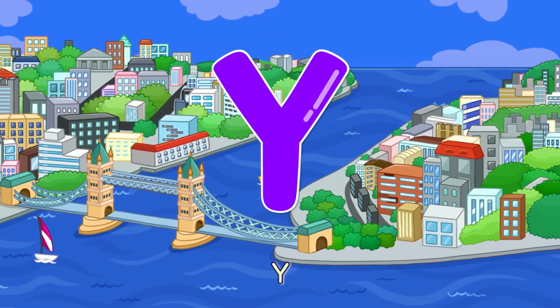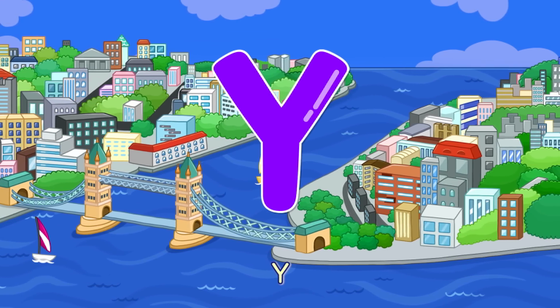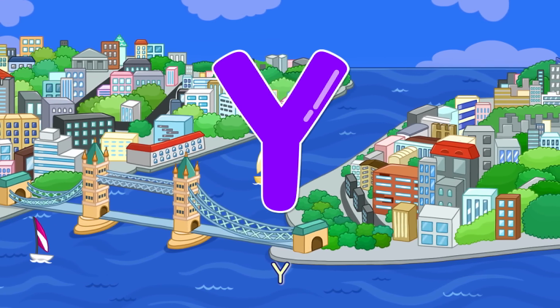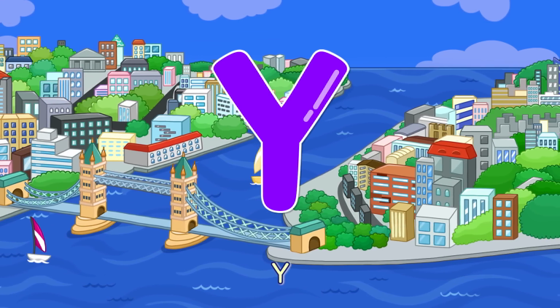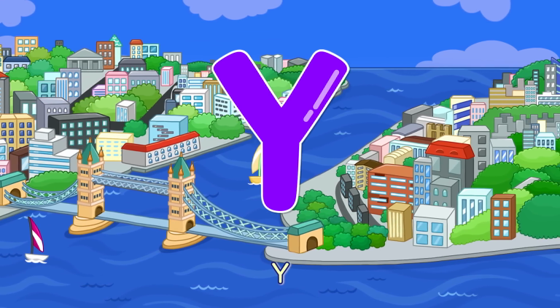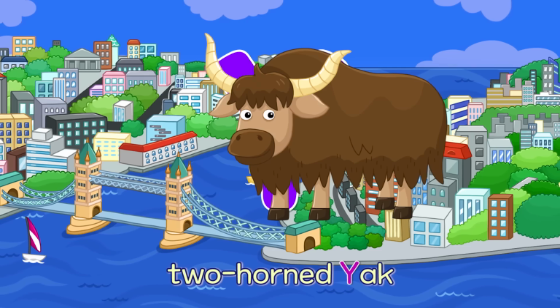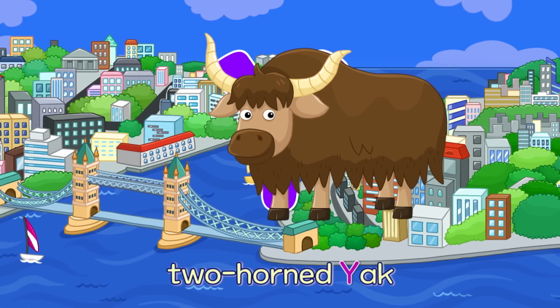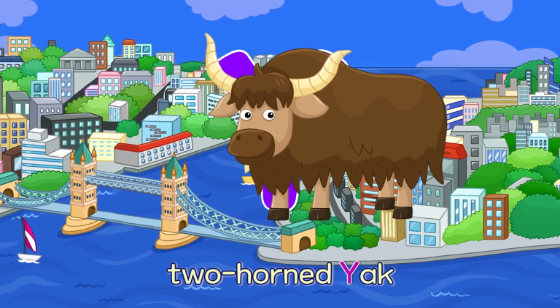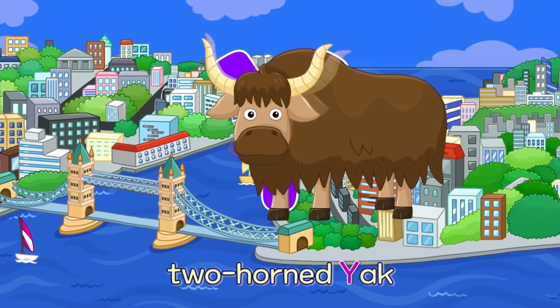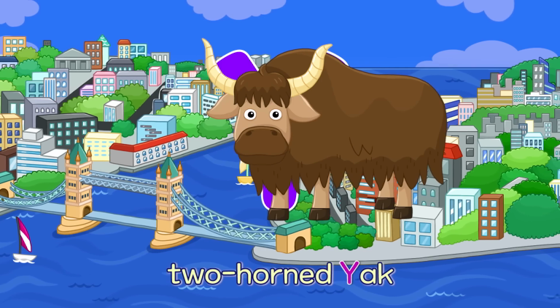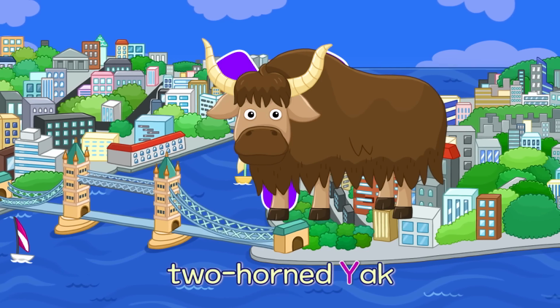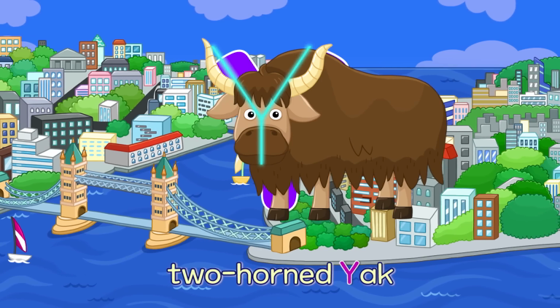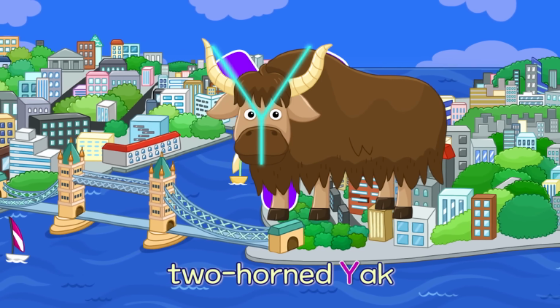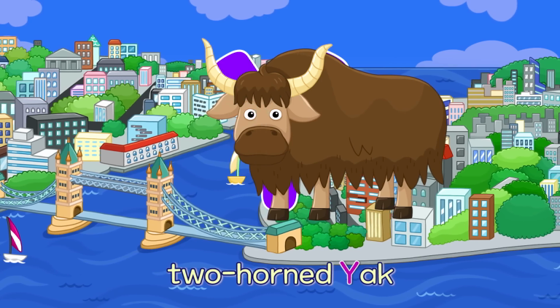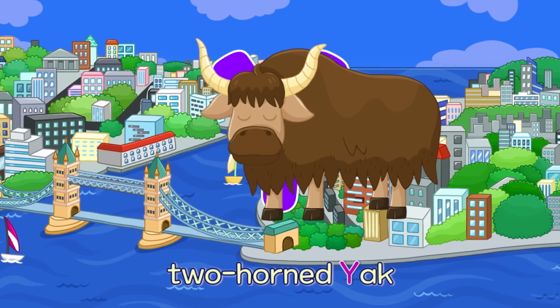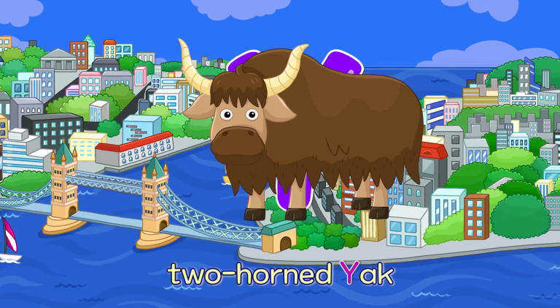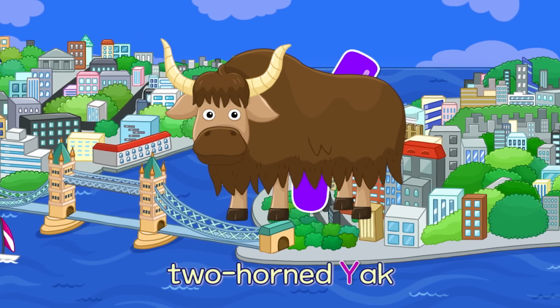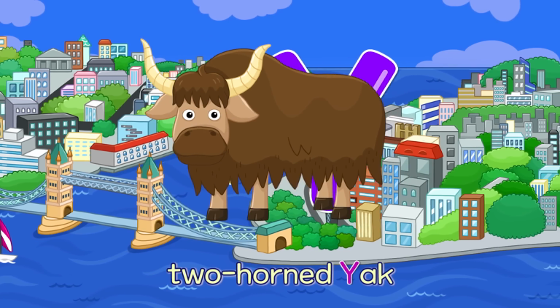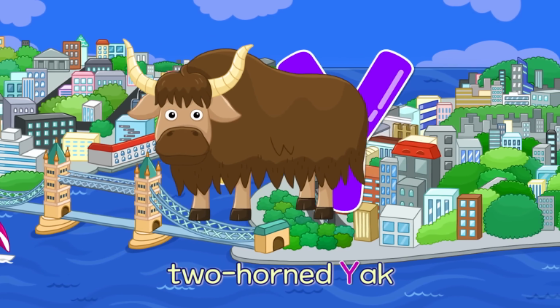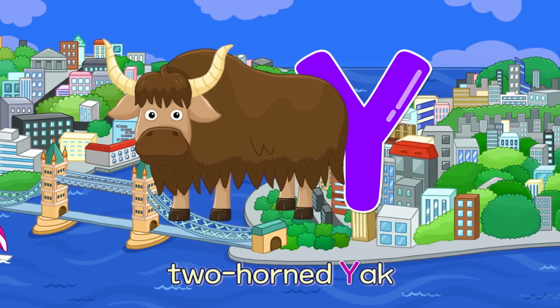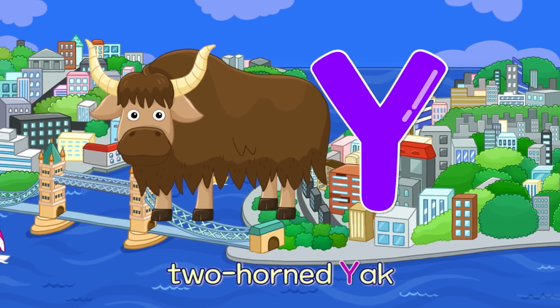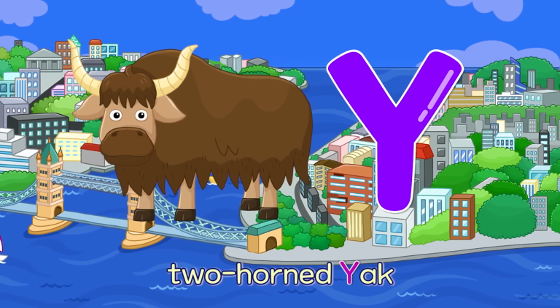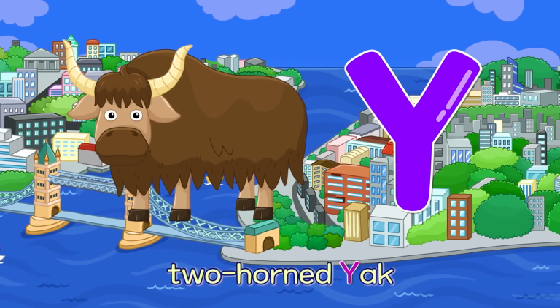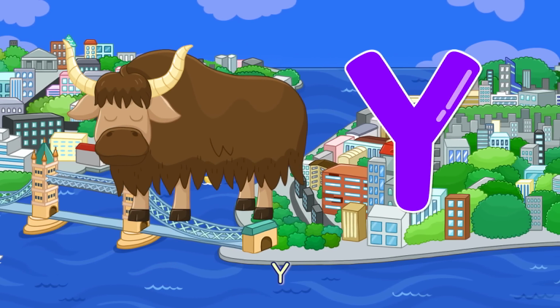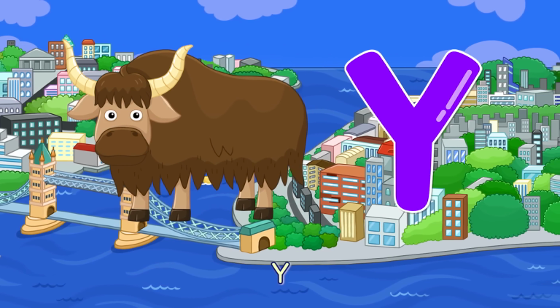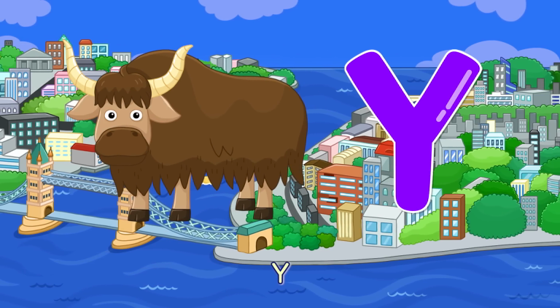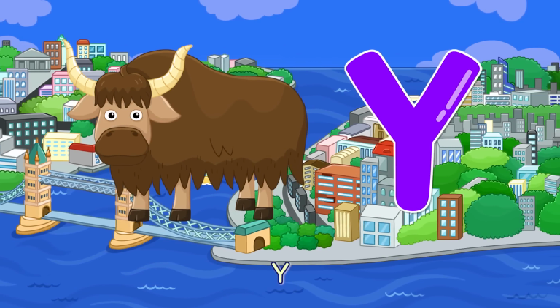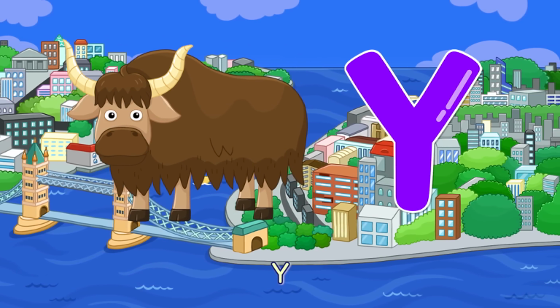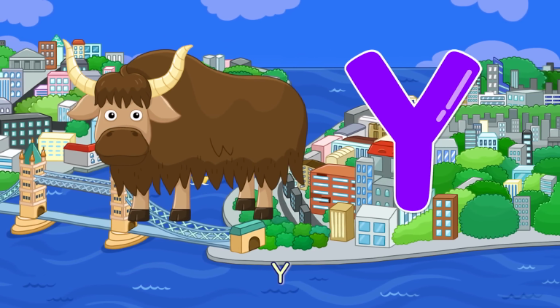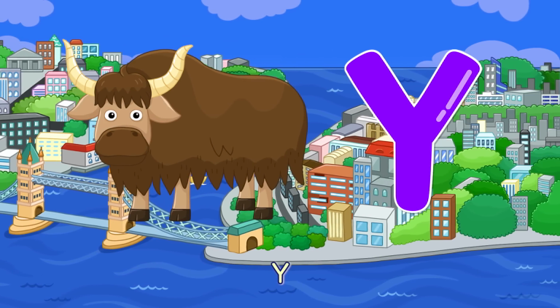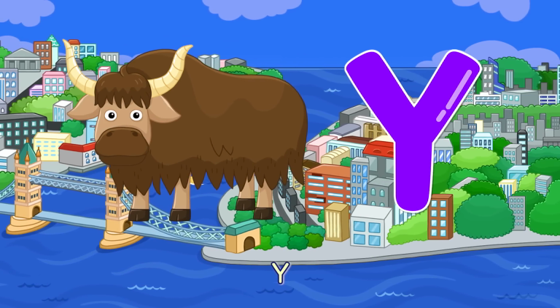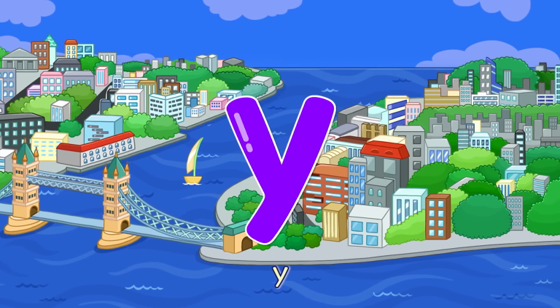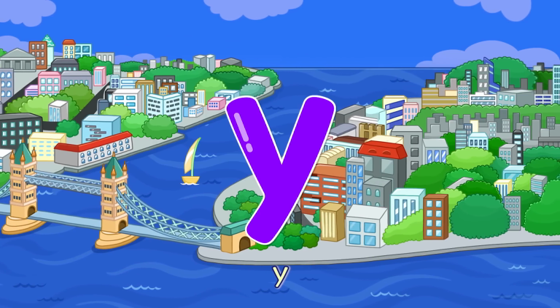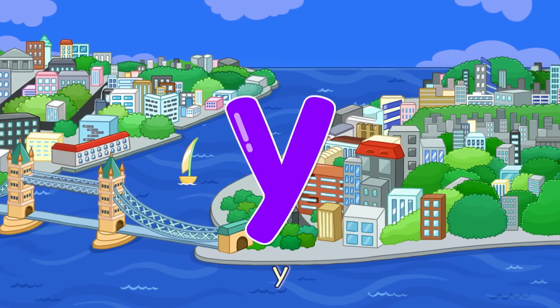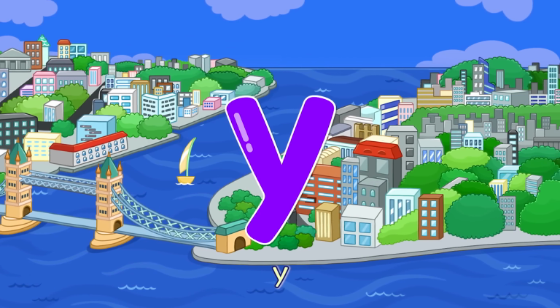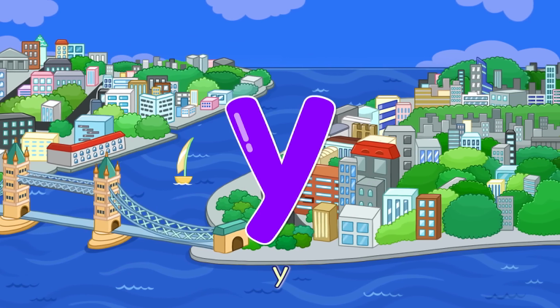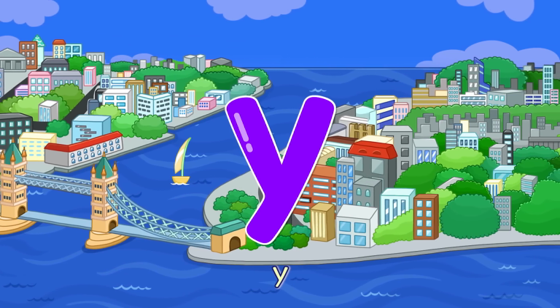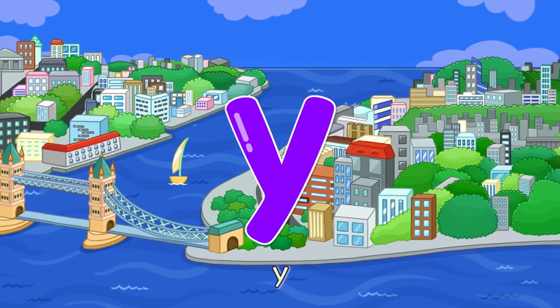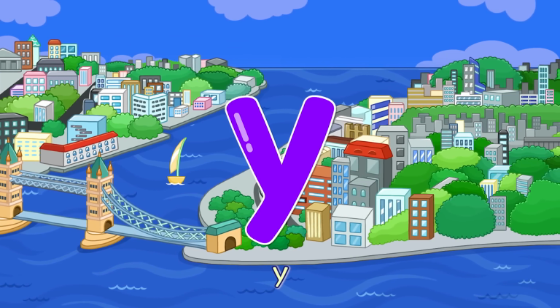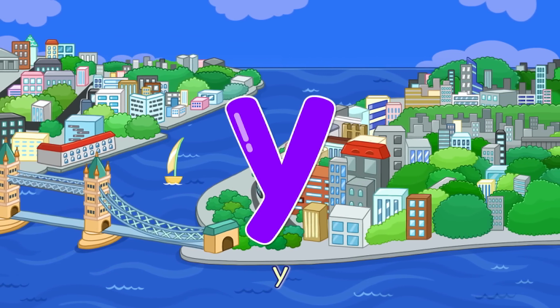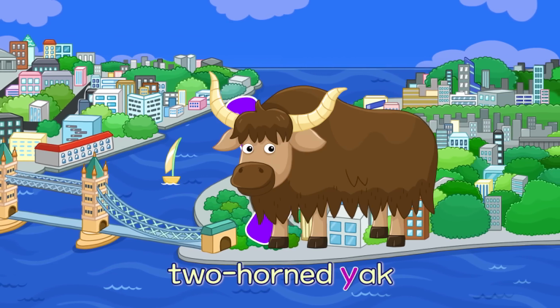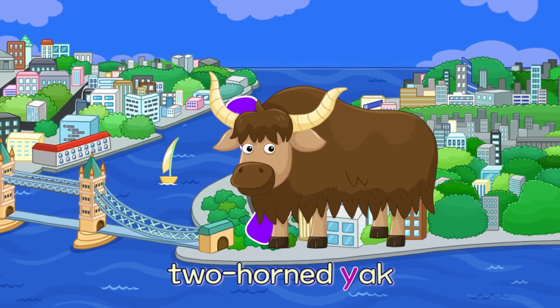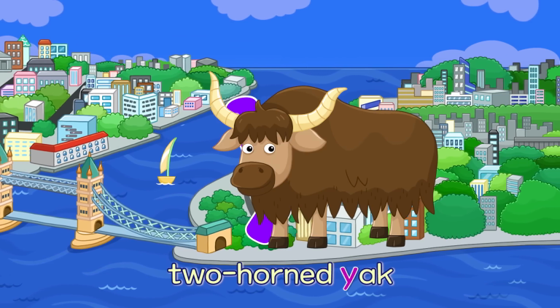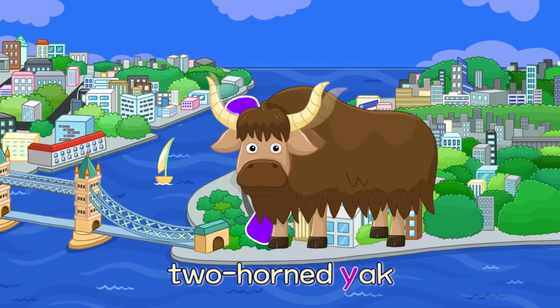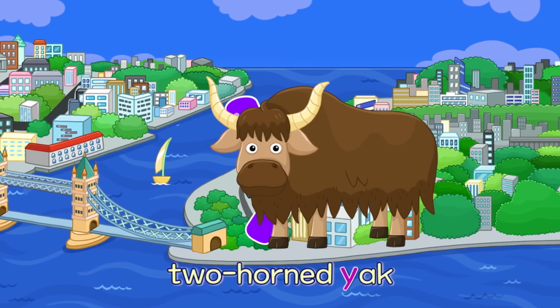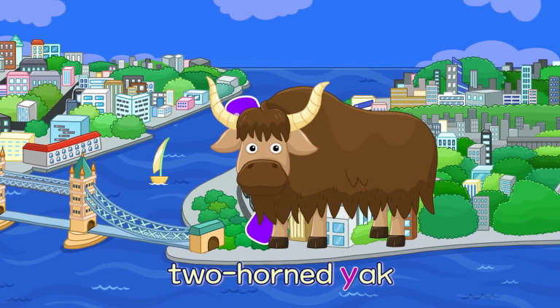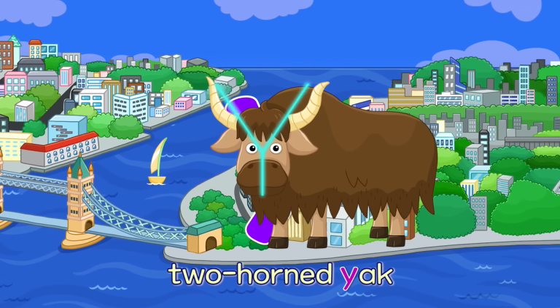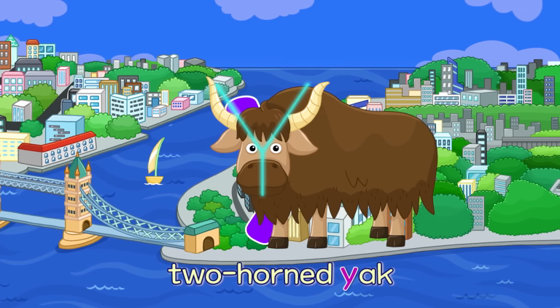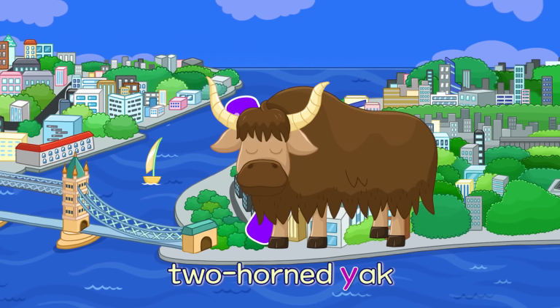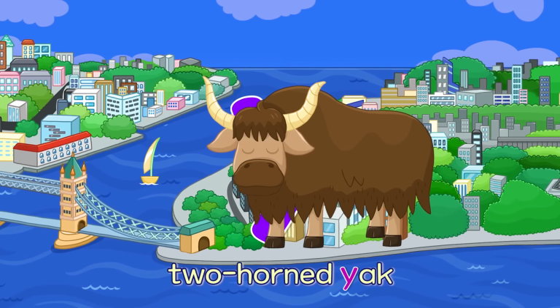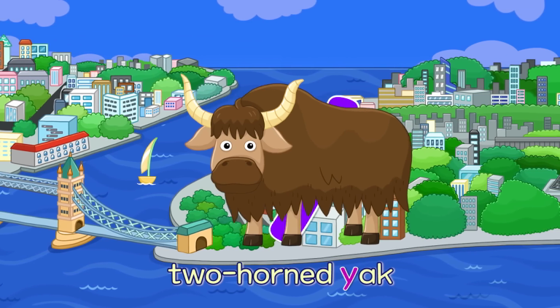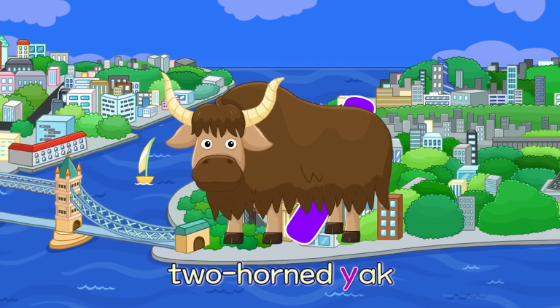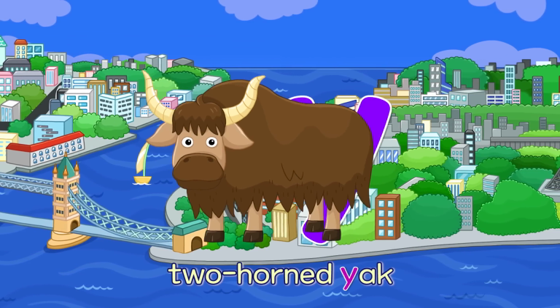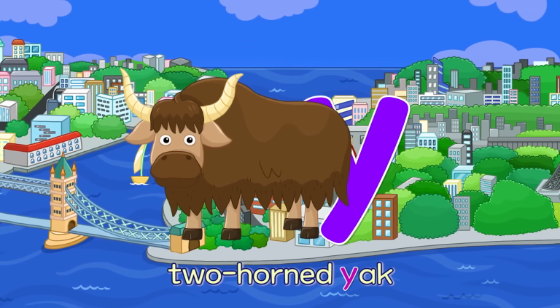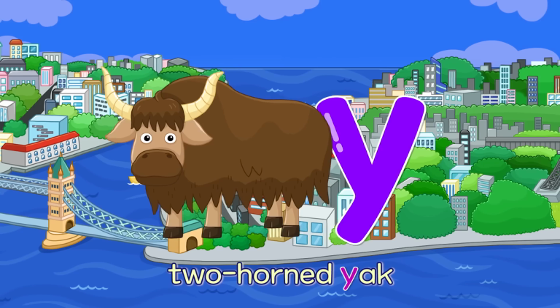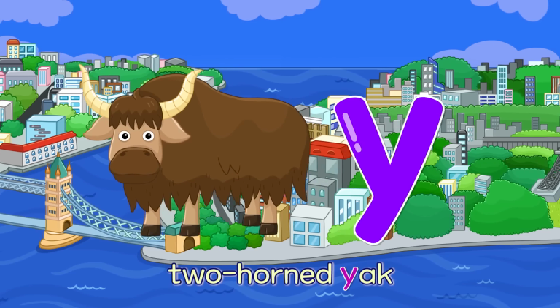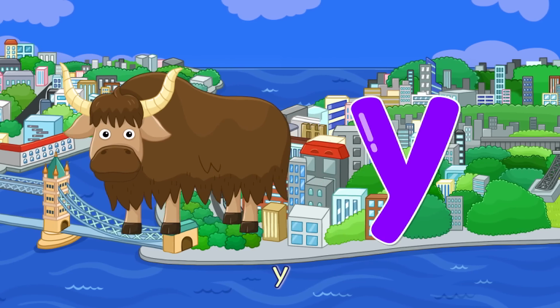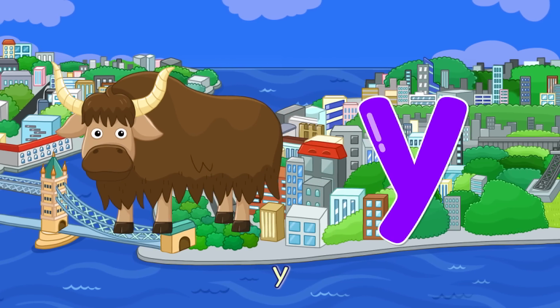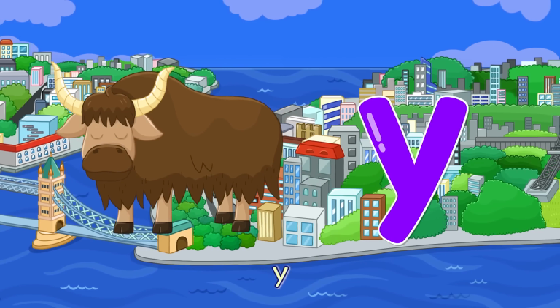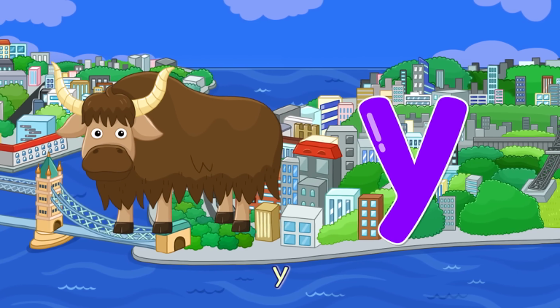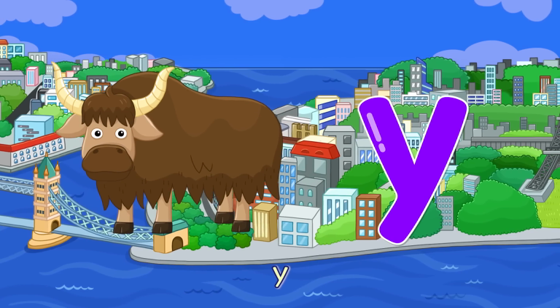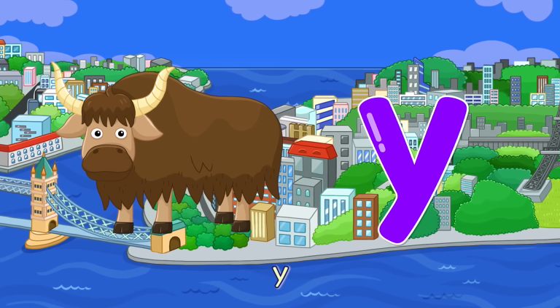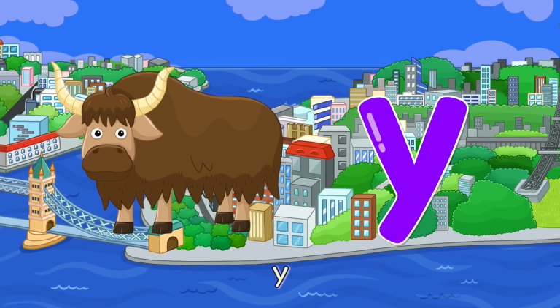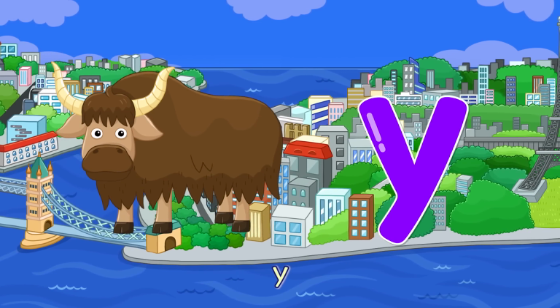Y. Two Horned Yak — Y. Two Horned Yak — Y.